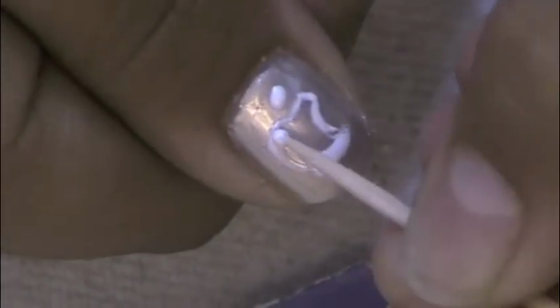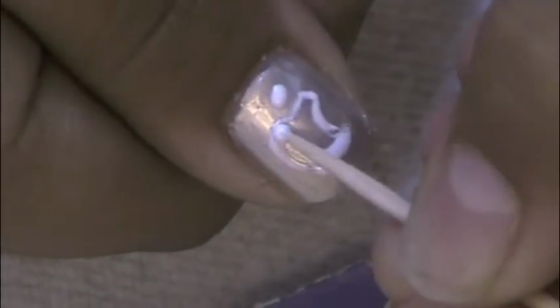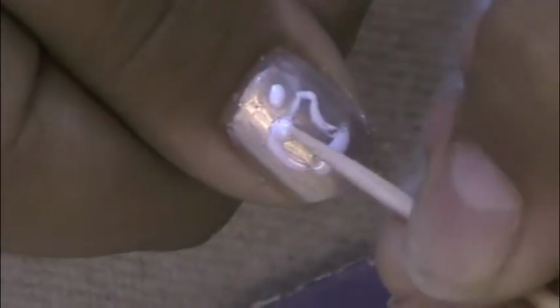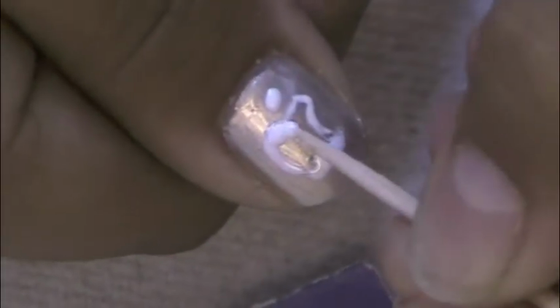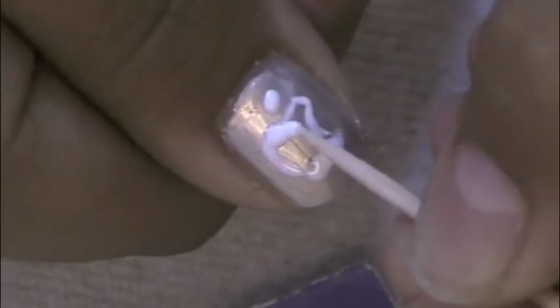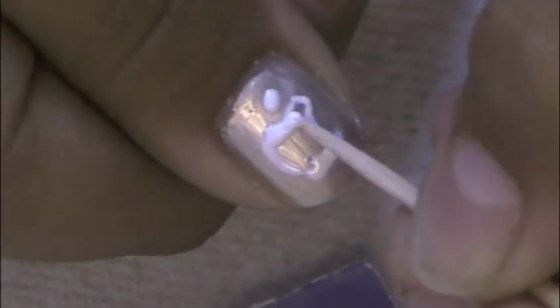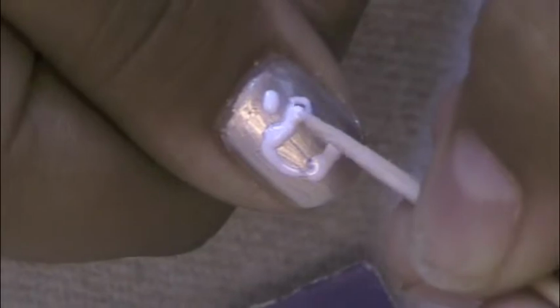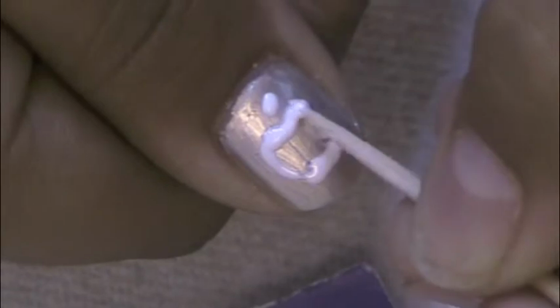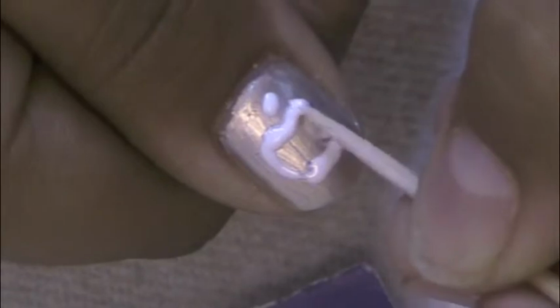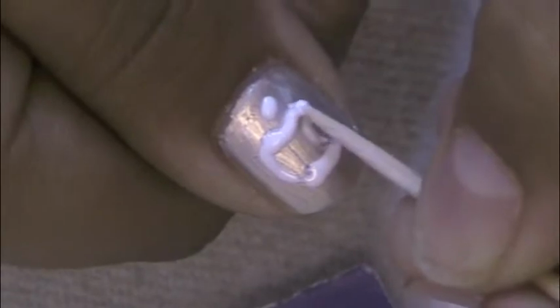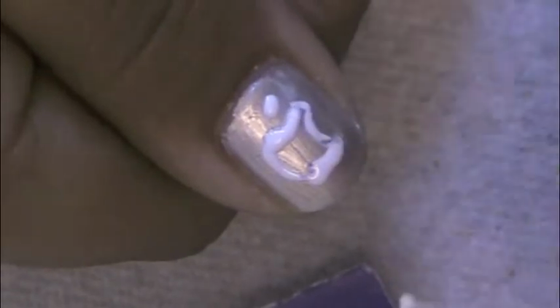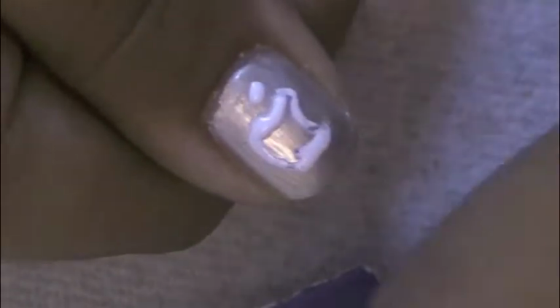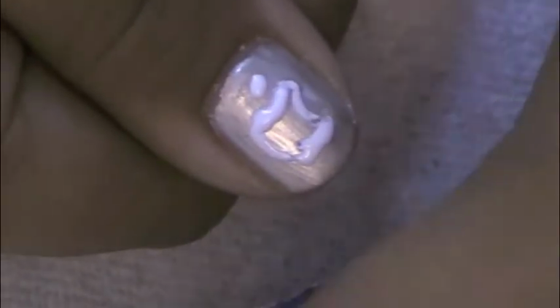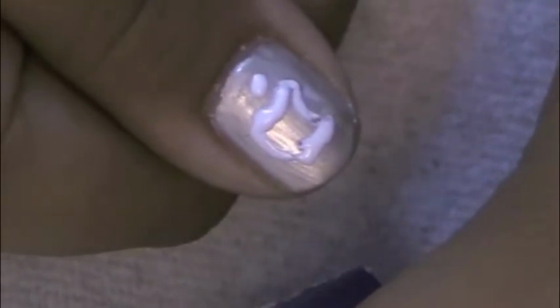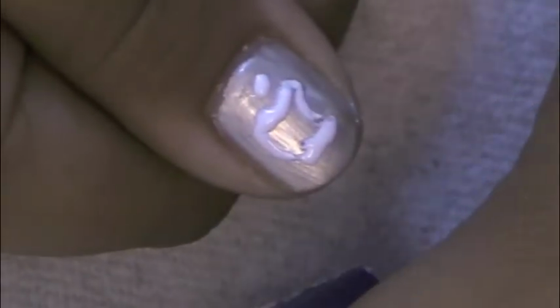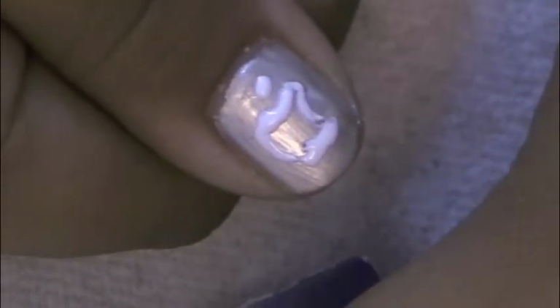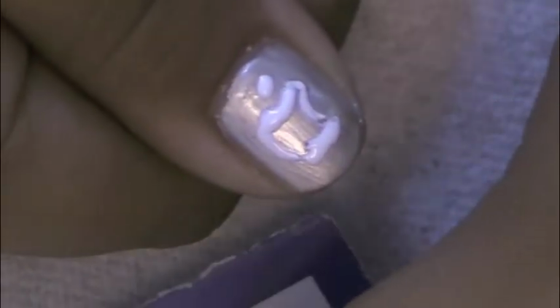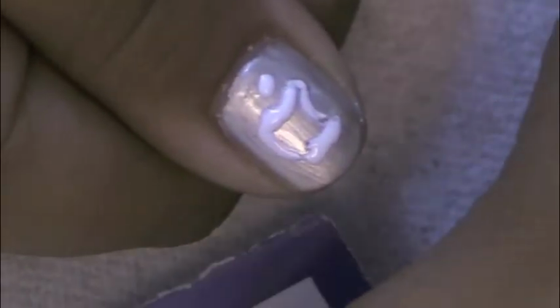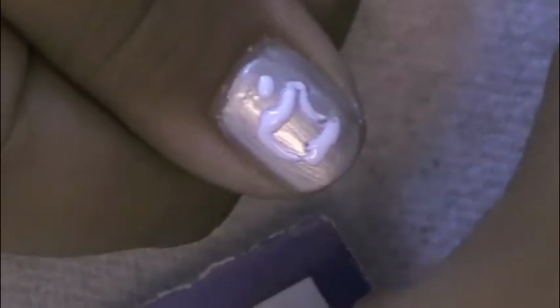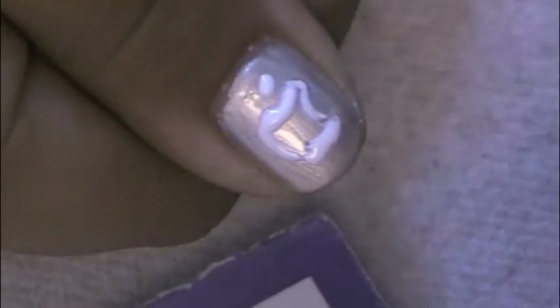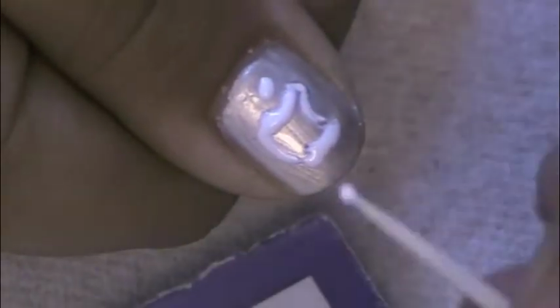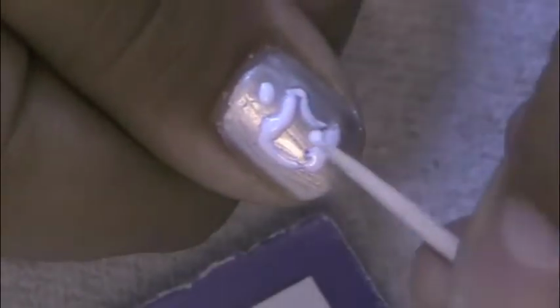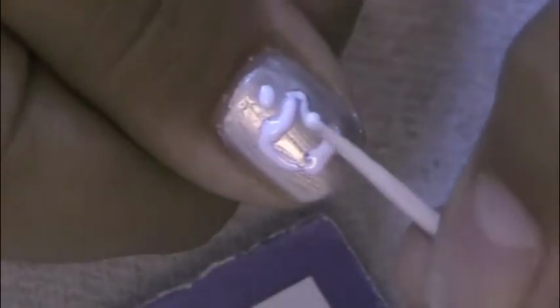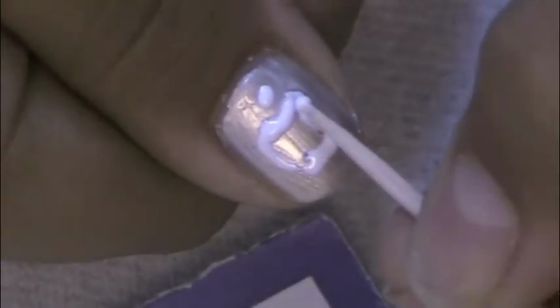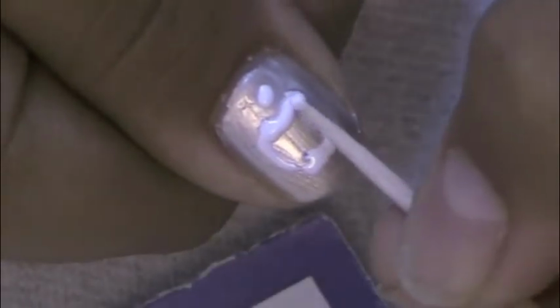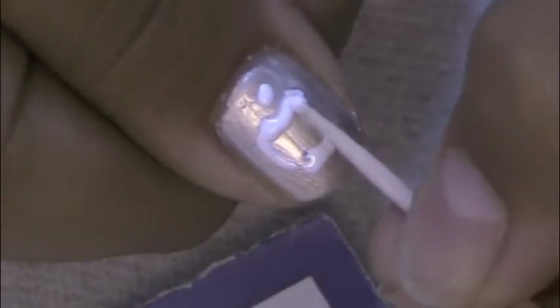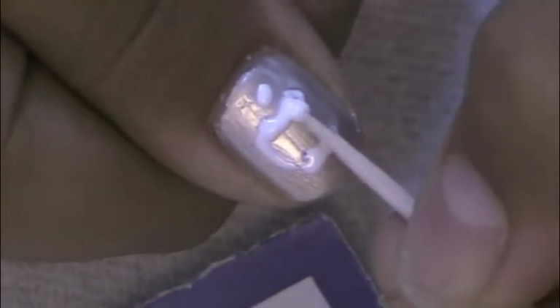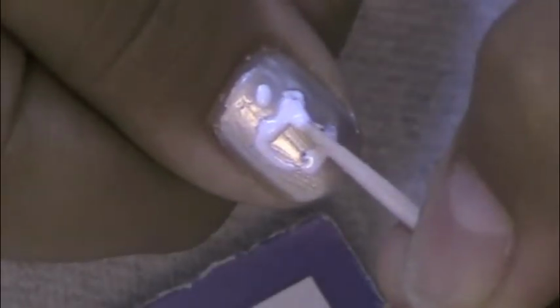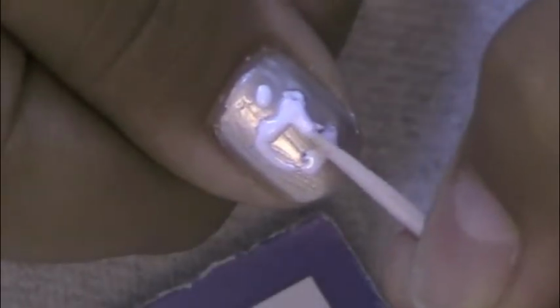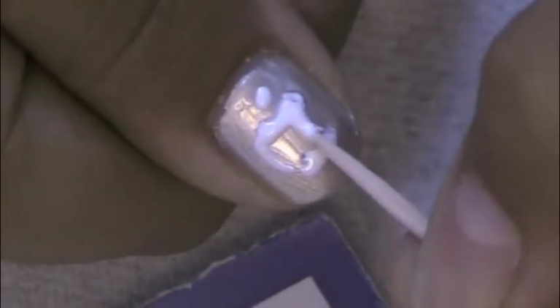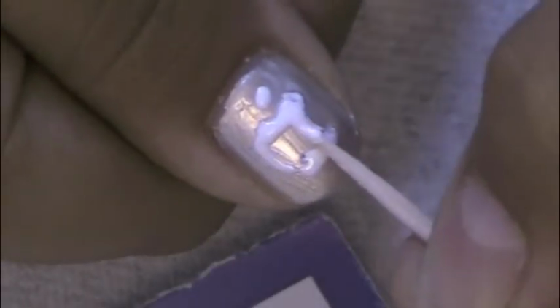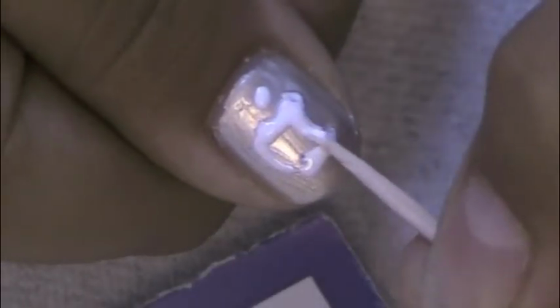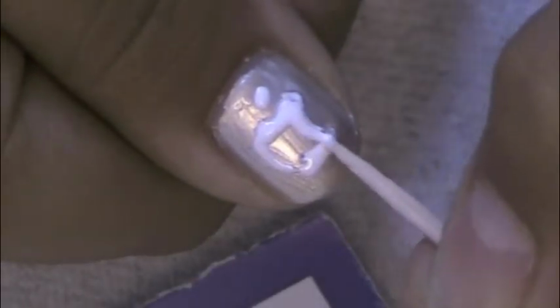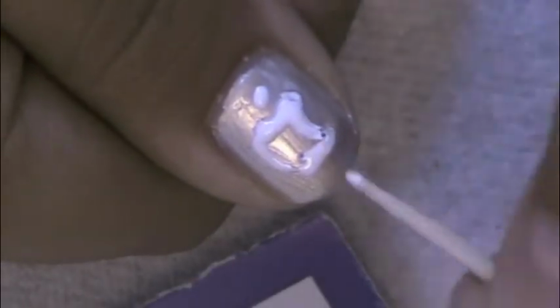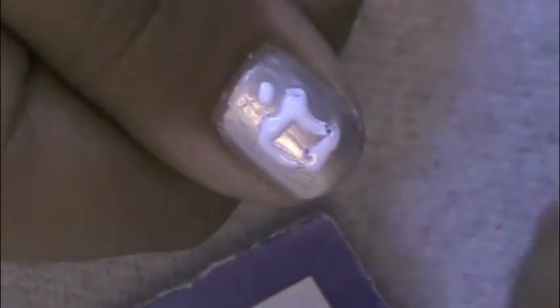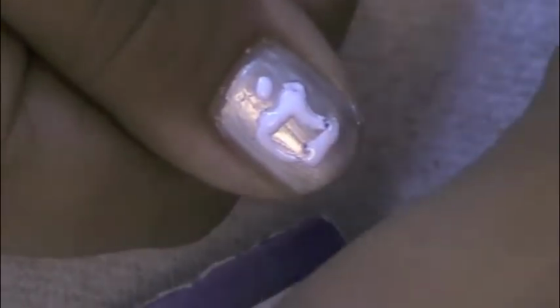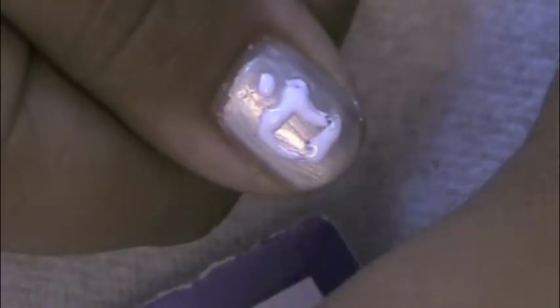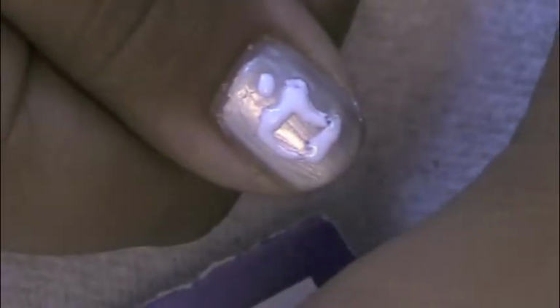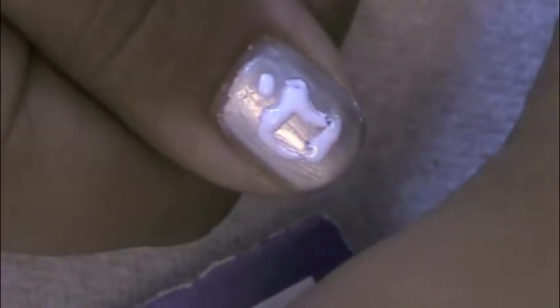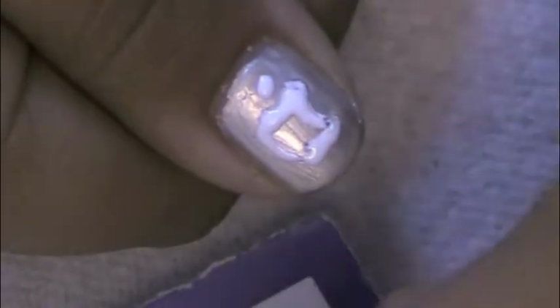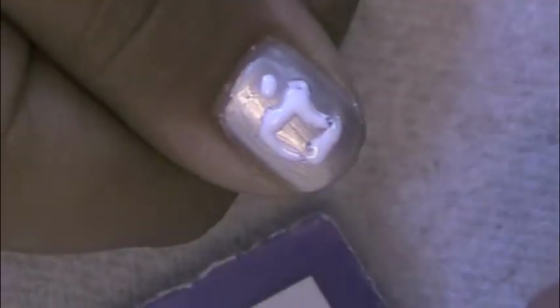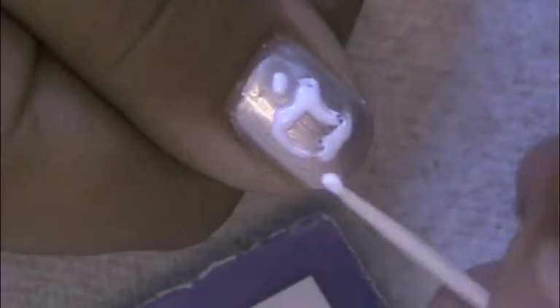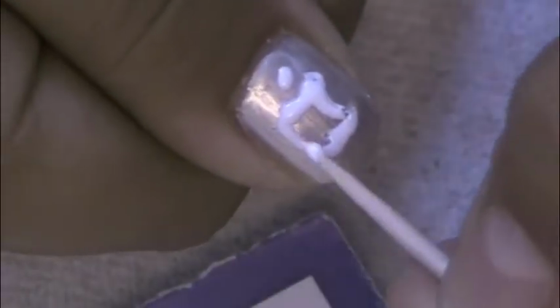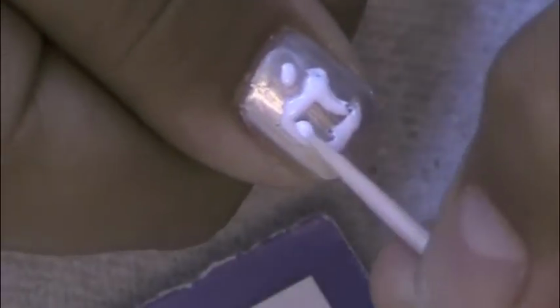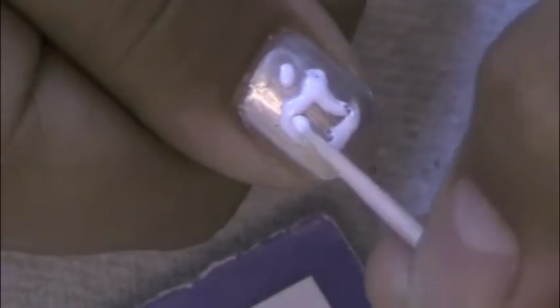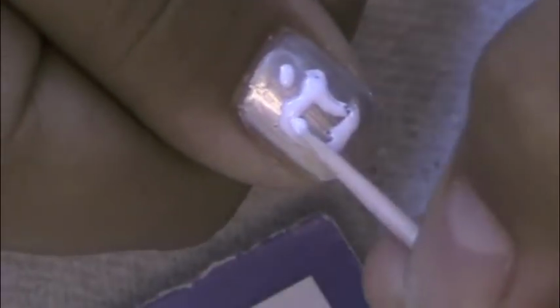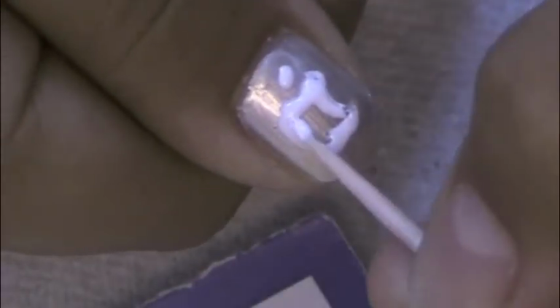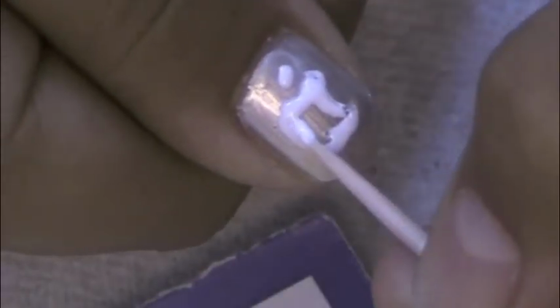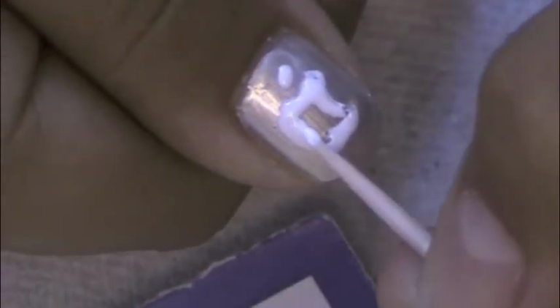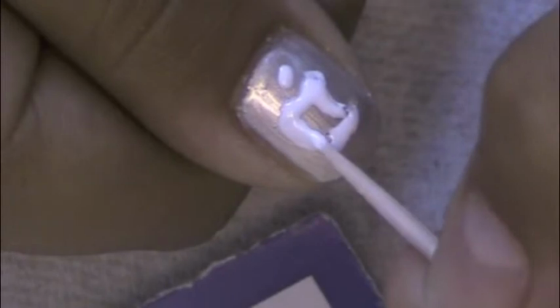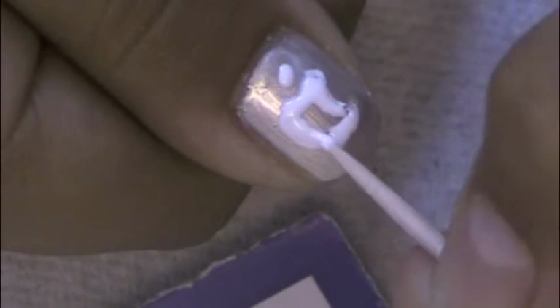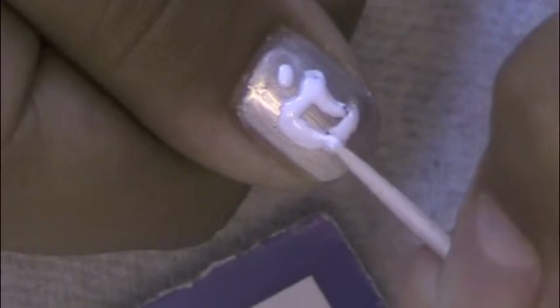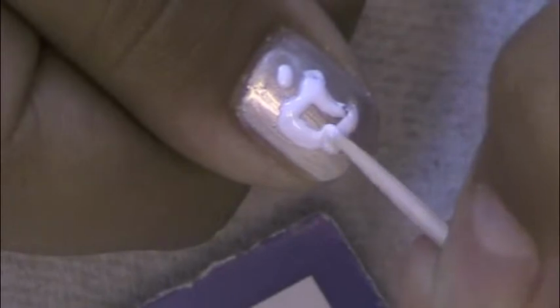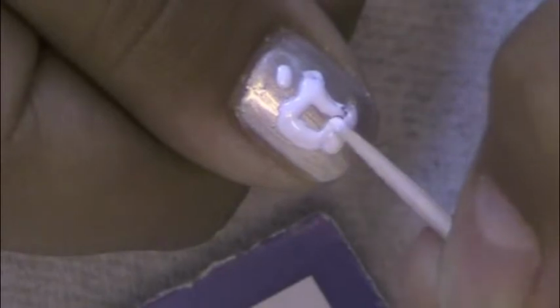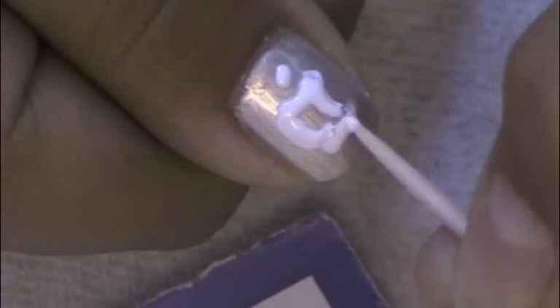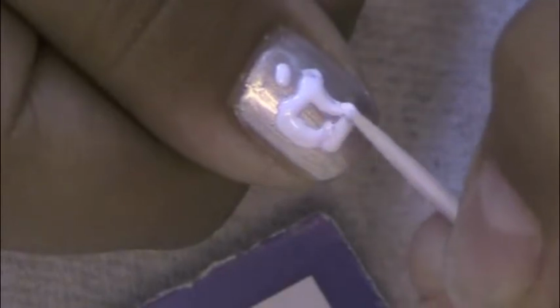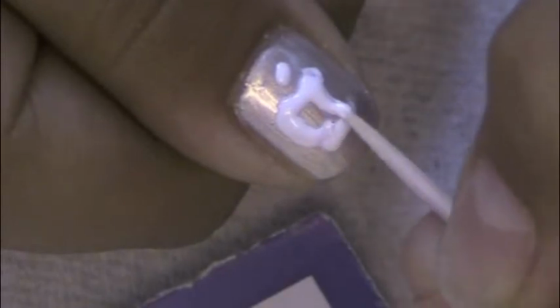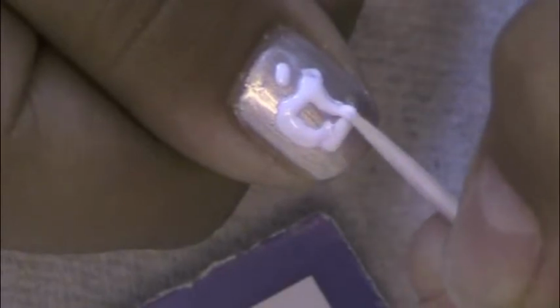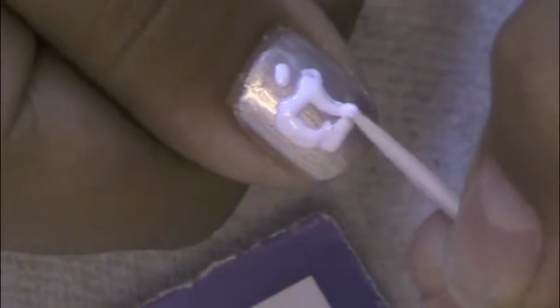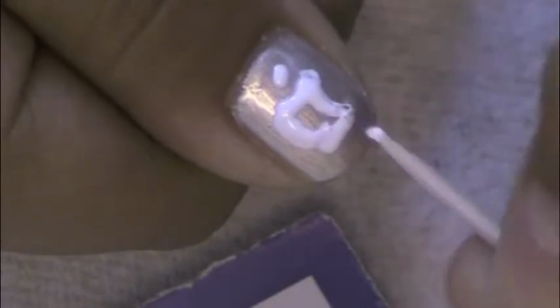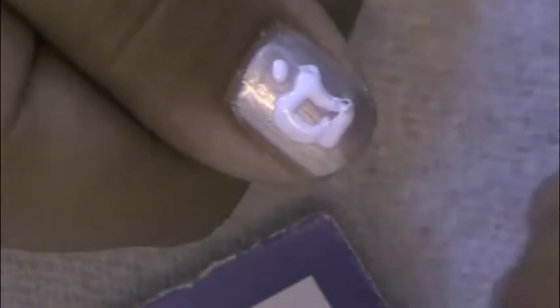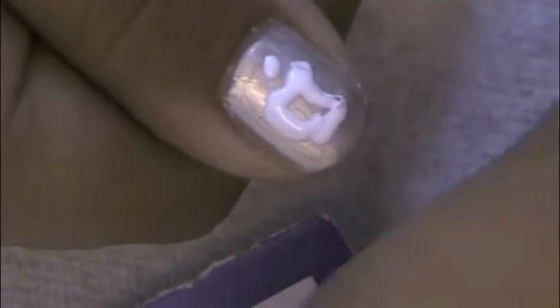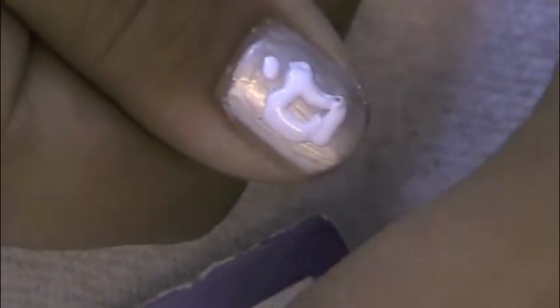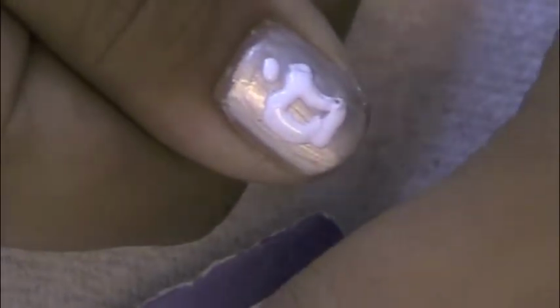Begin filling in the Apple using your toothpick again. Don't worry if it comes out too thick because the polish ends up drying flat.